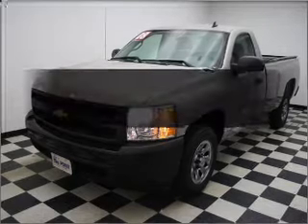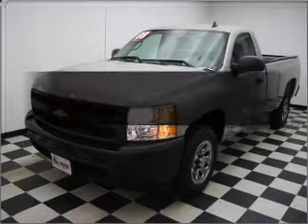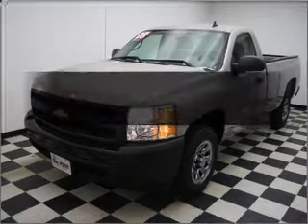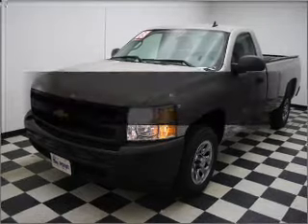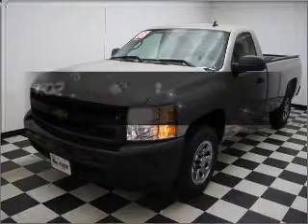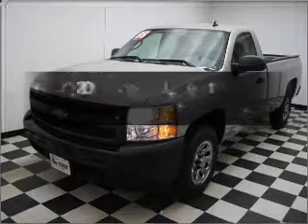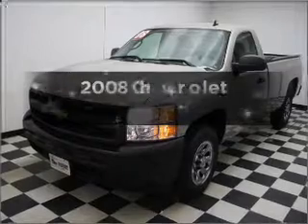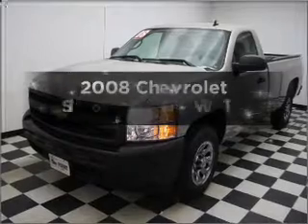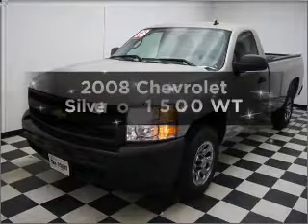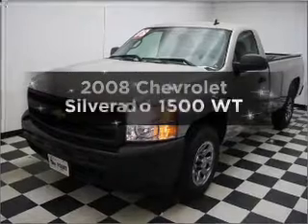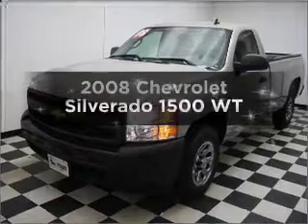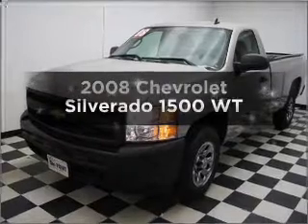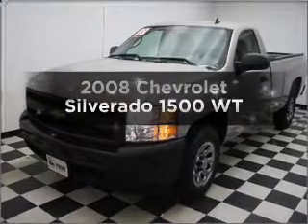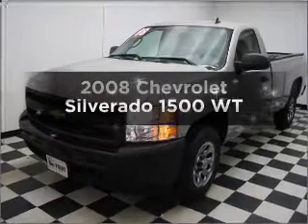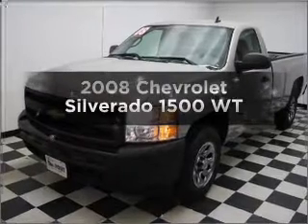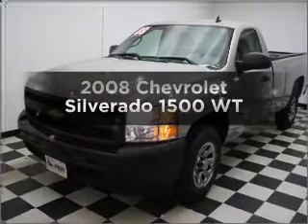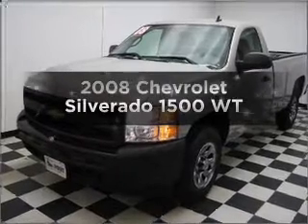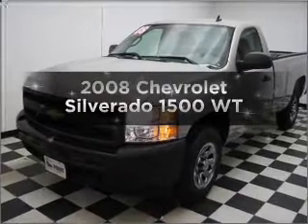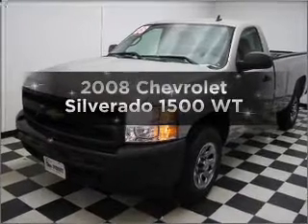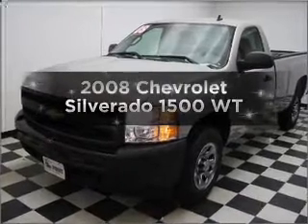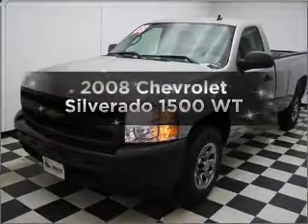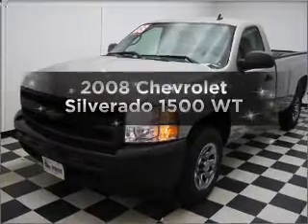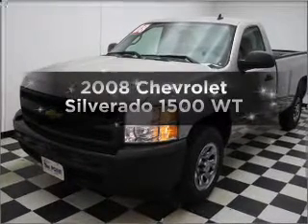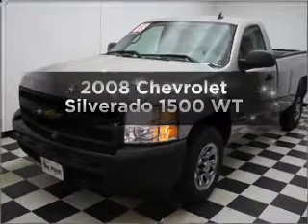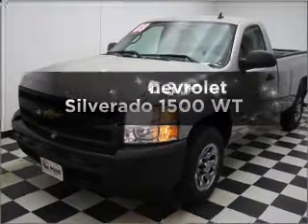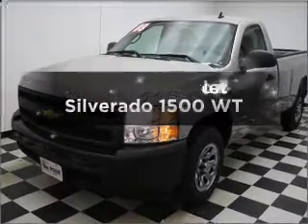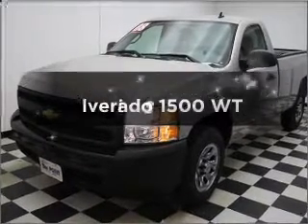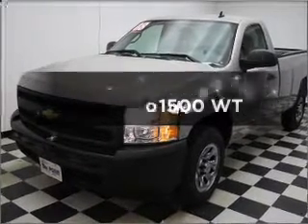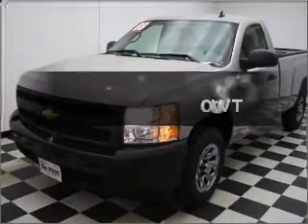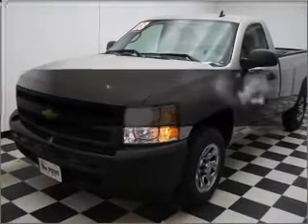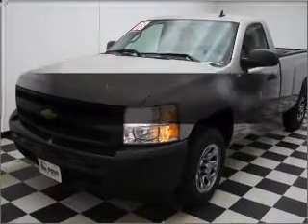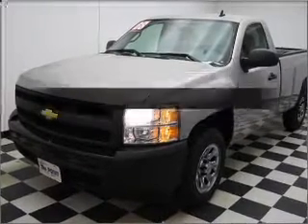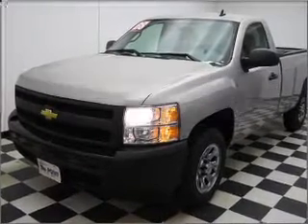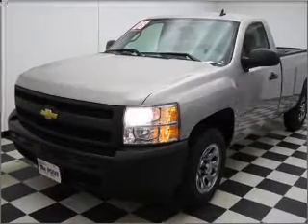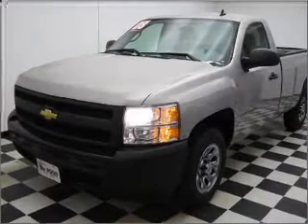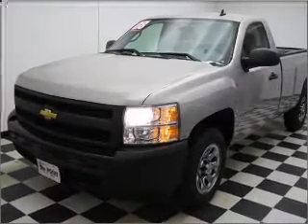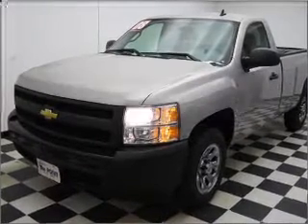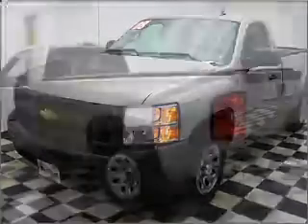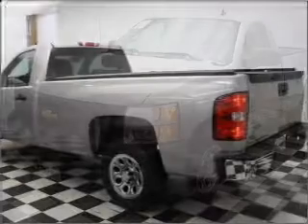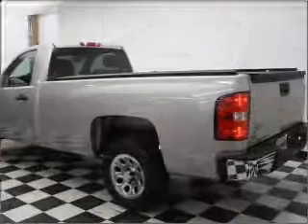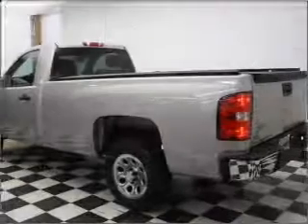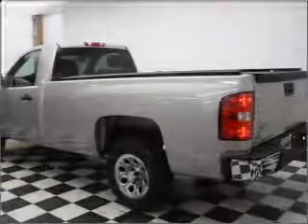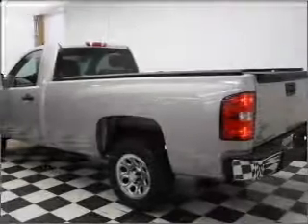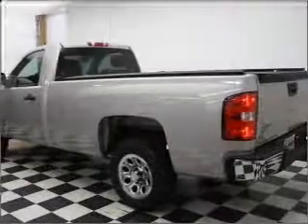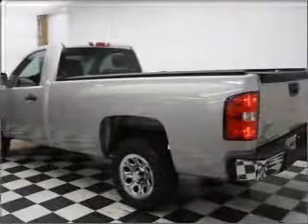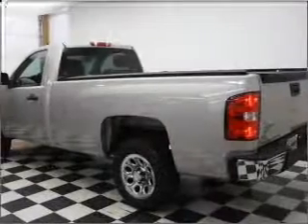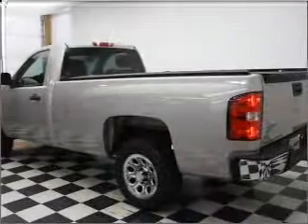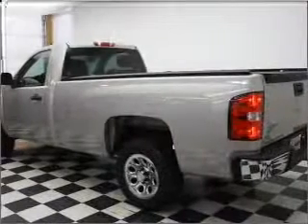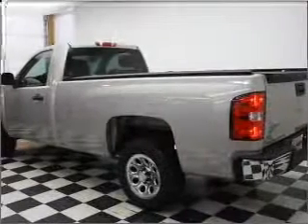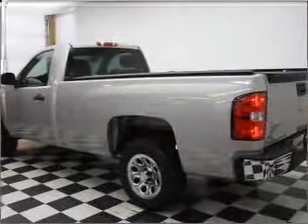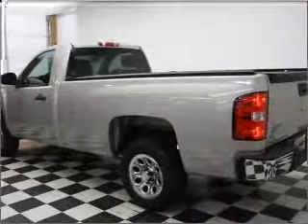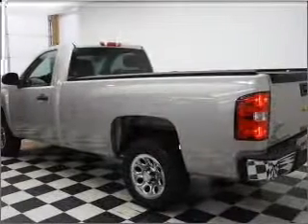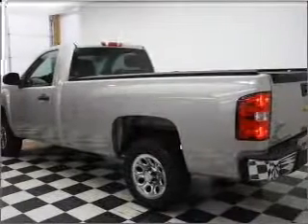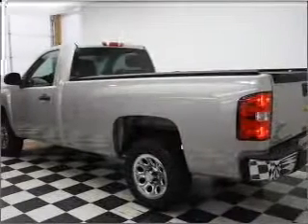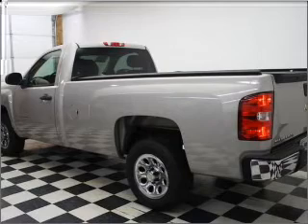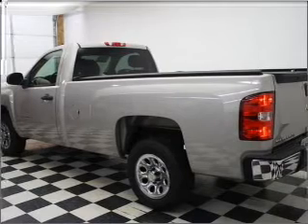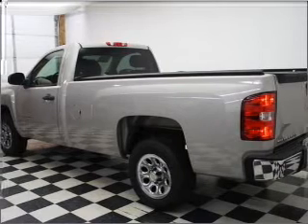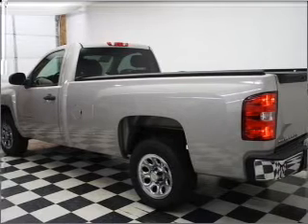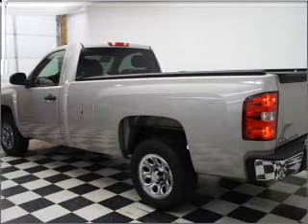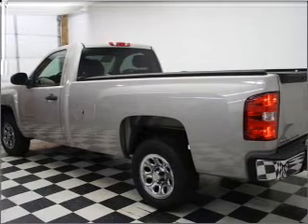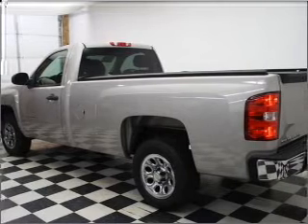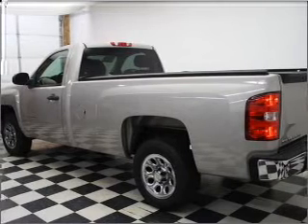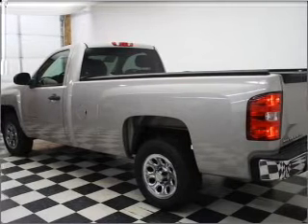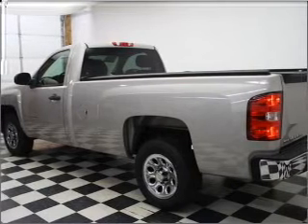Presenting the 2008 Chevrolet Silverado 1500. If you're looking for an automobile with great attributes, look no further.